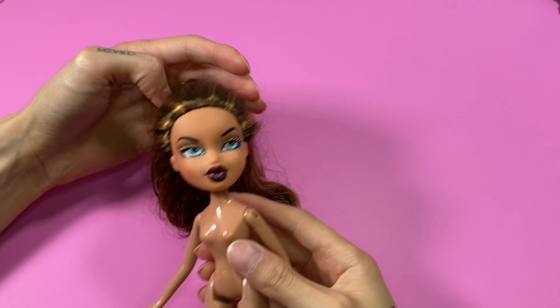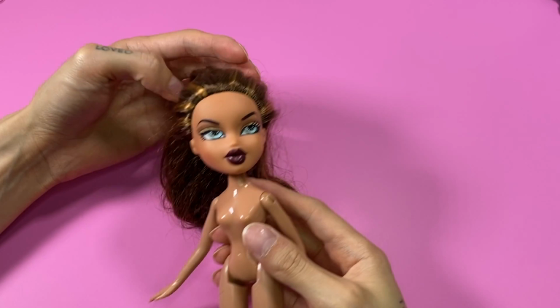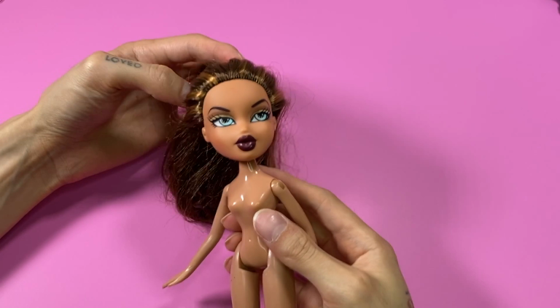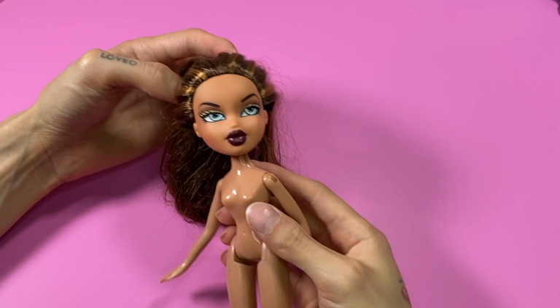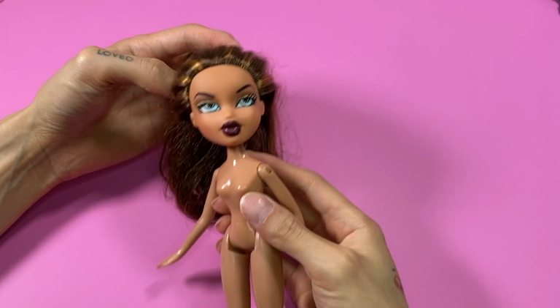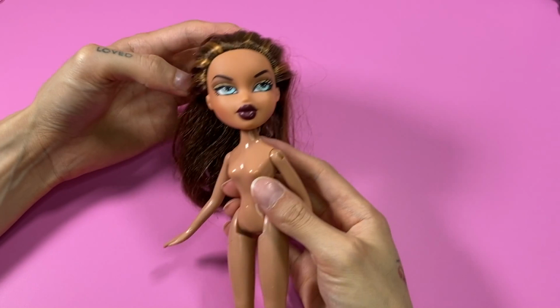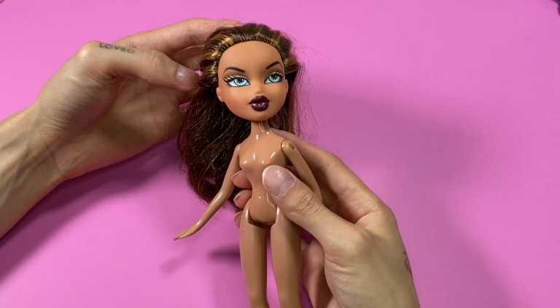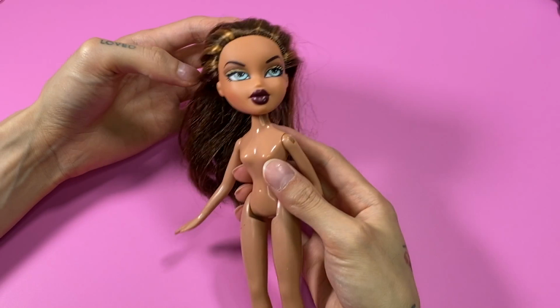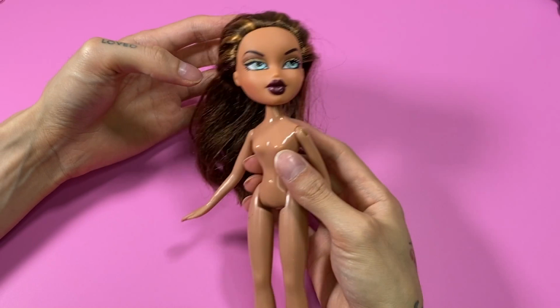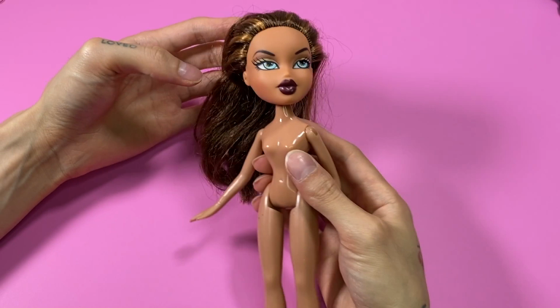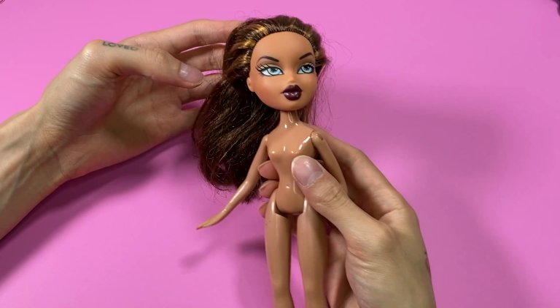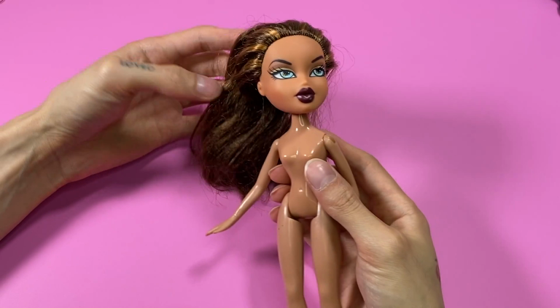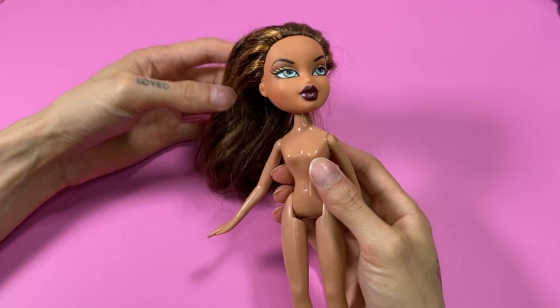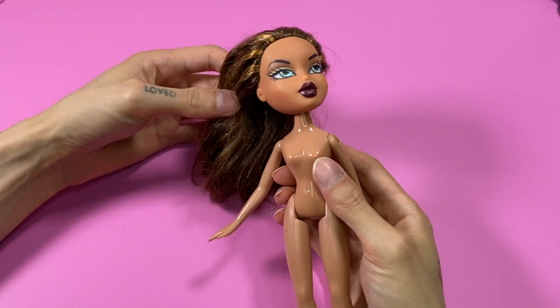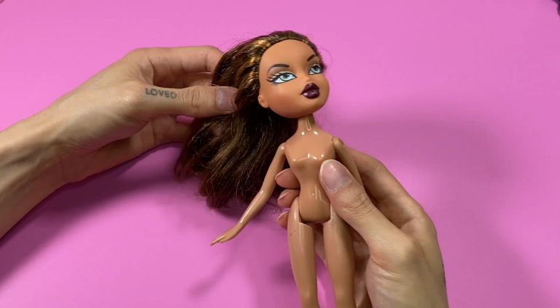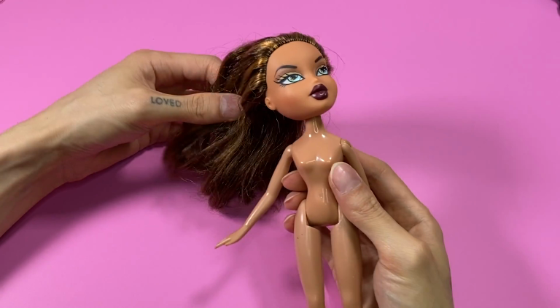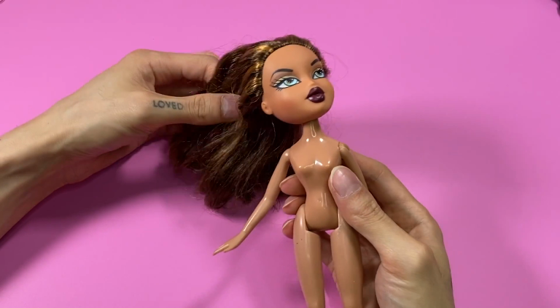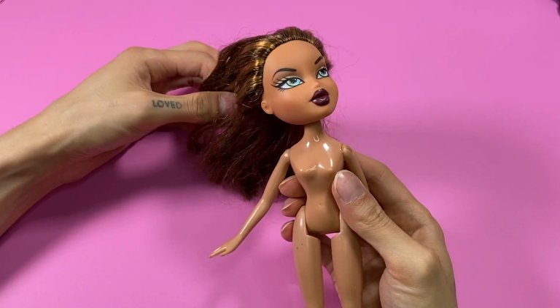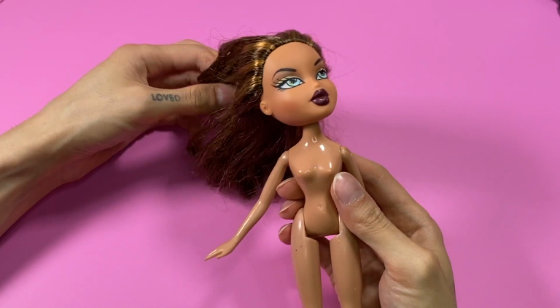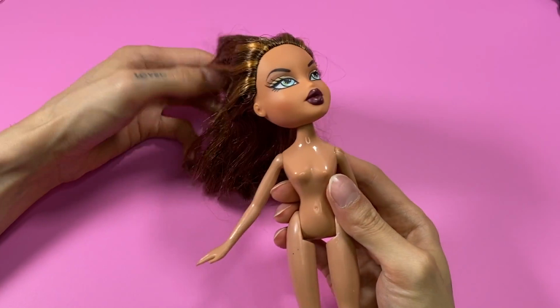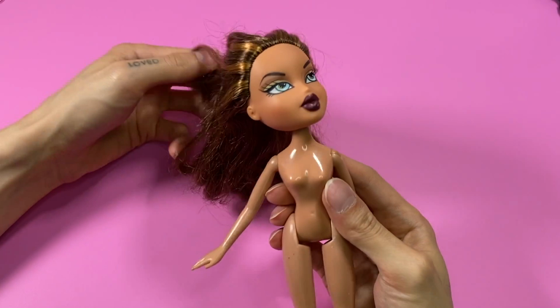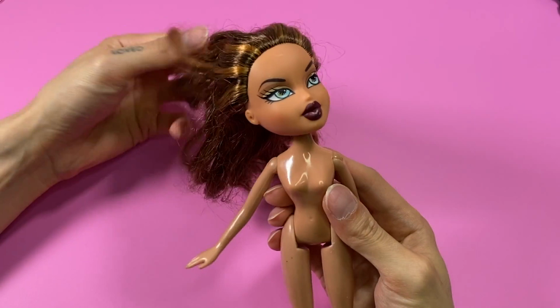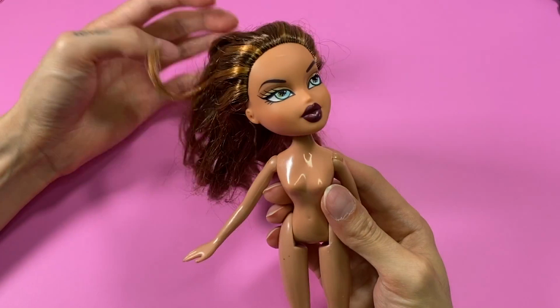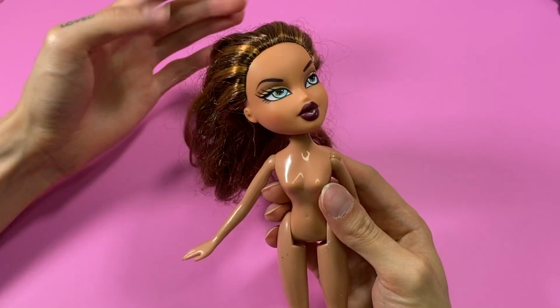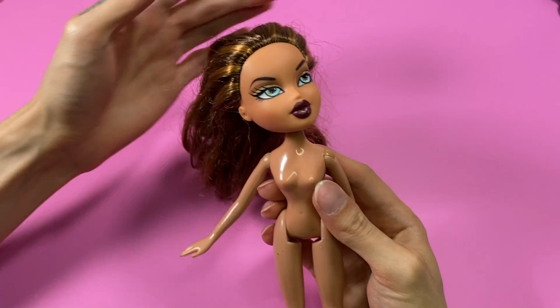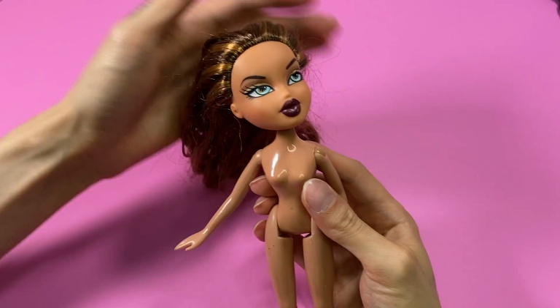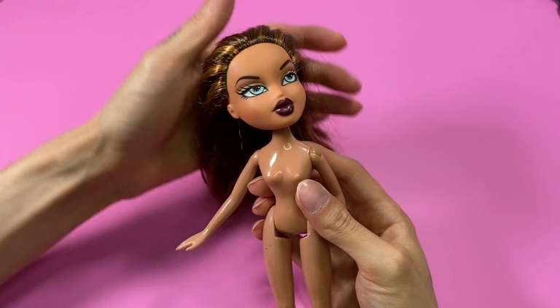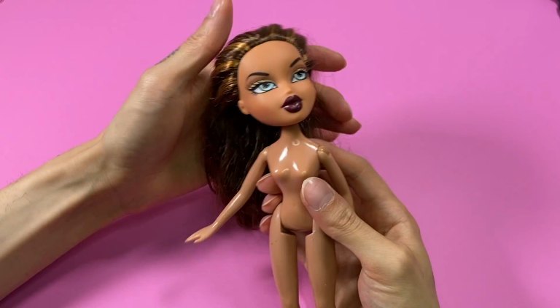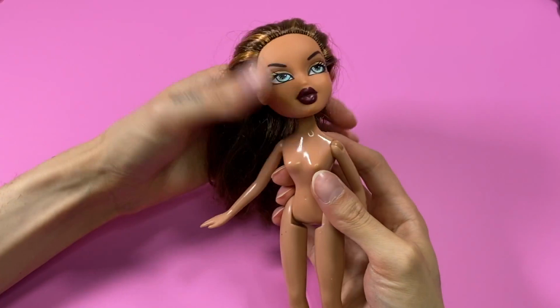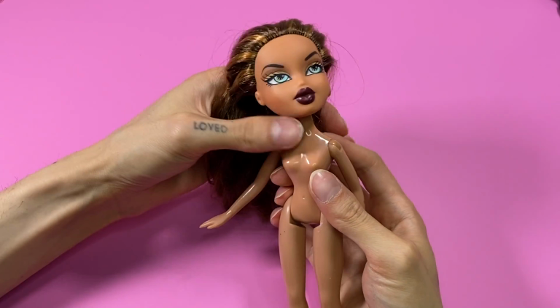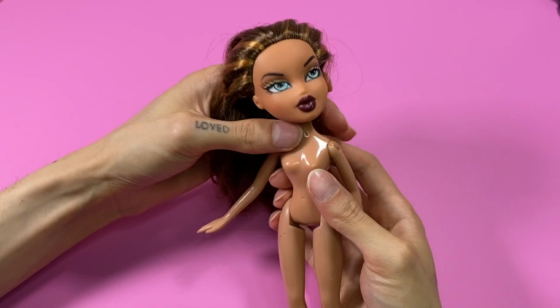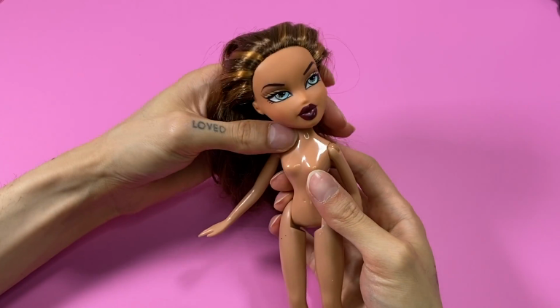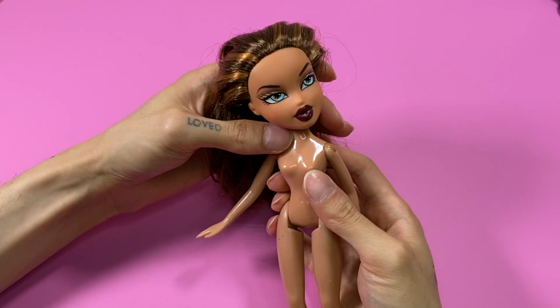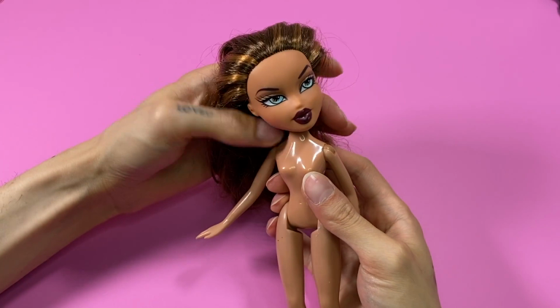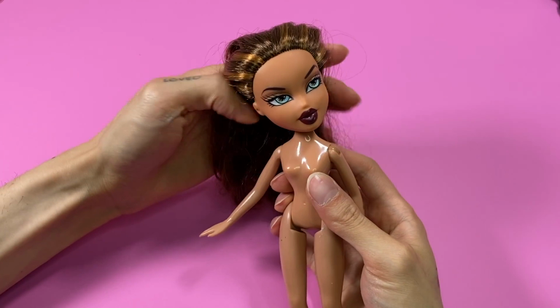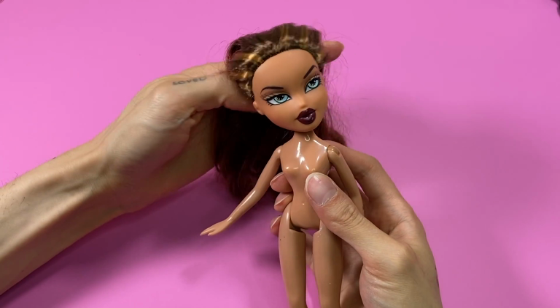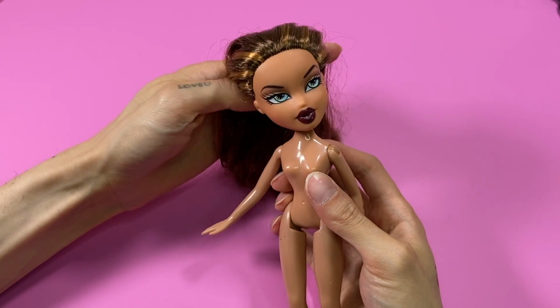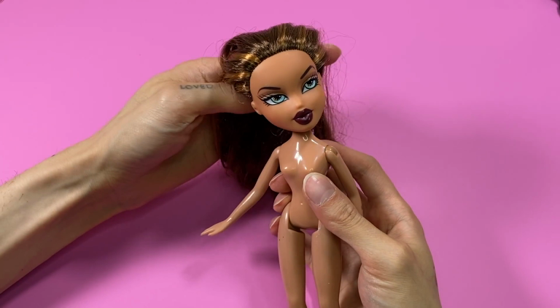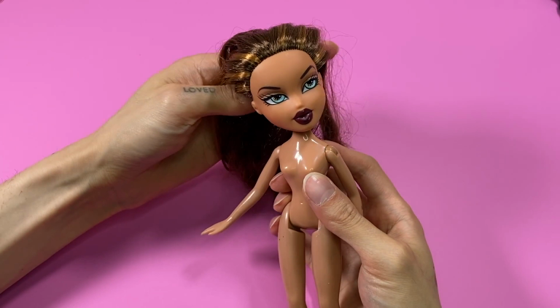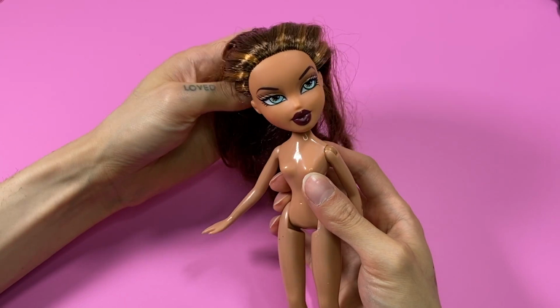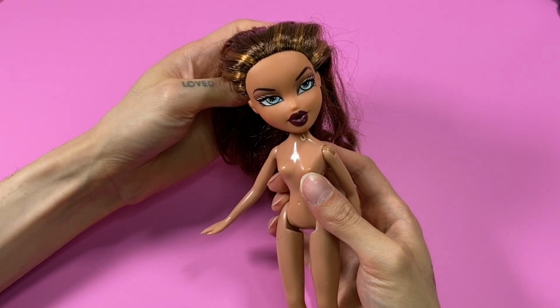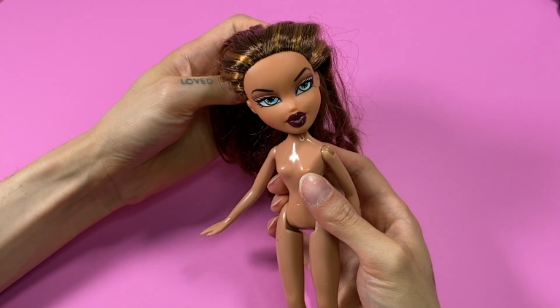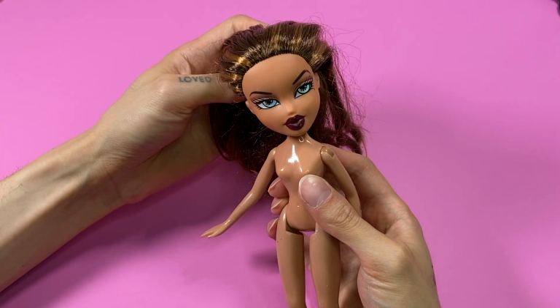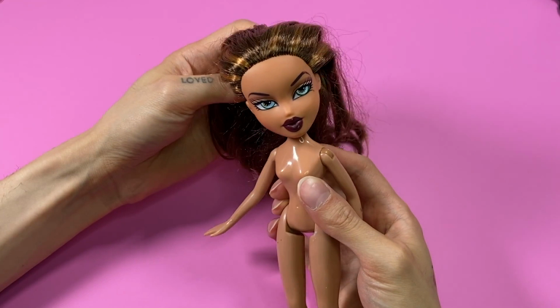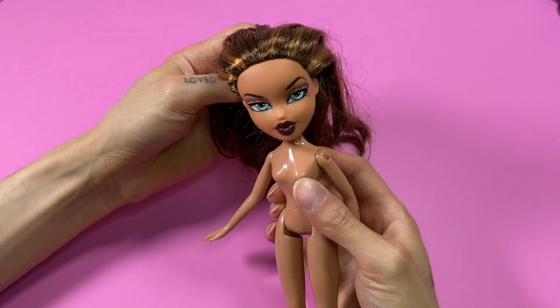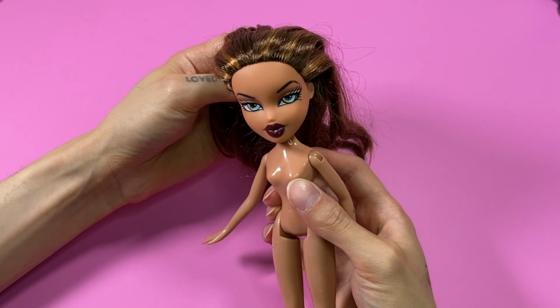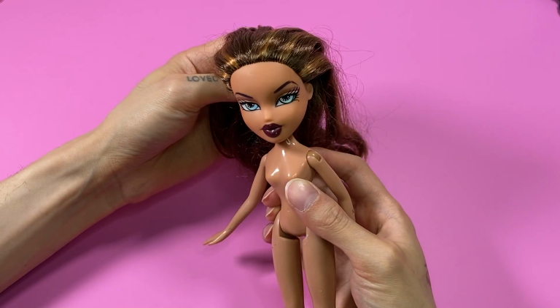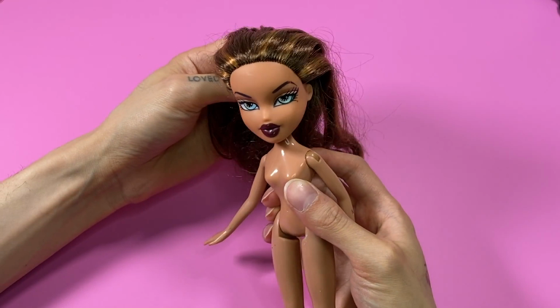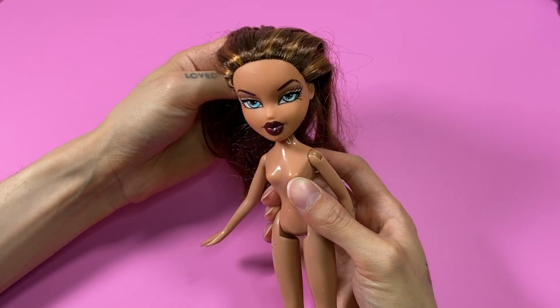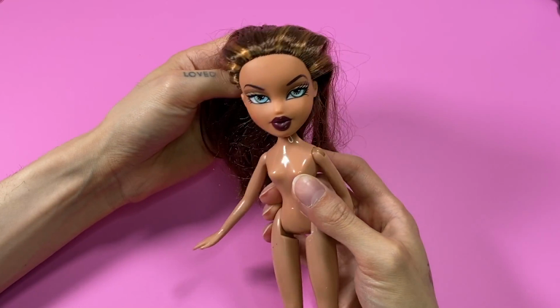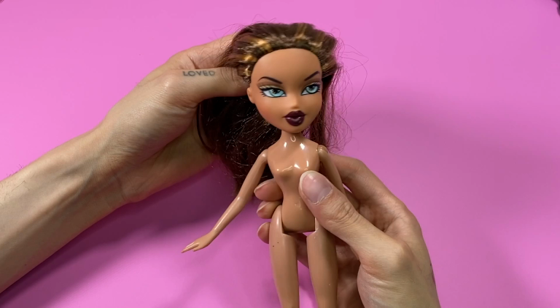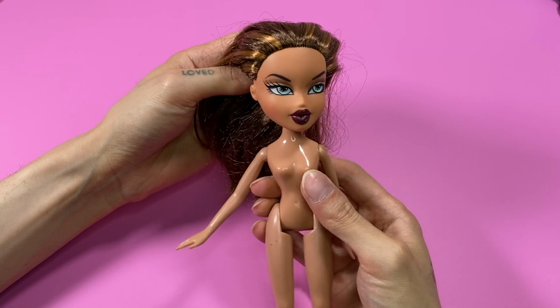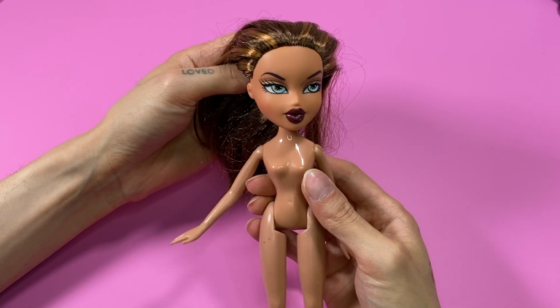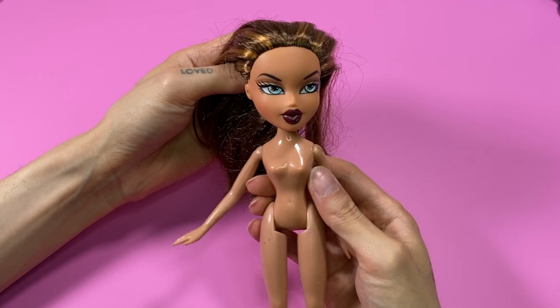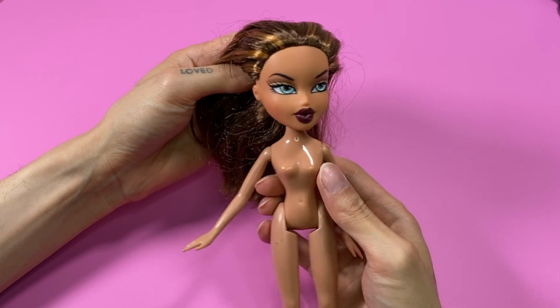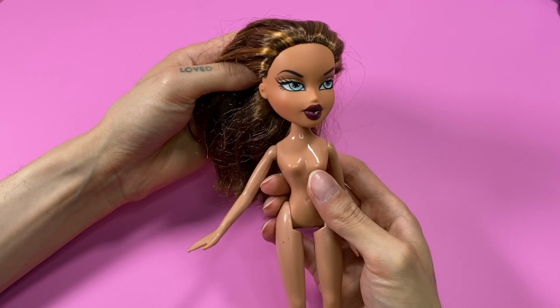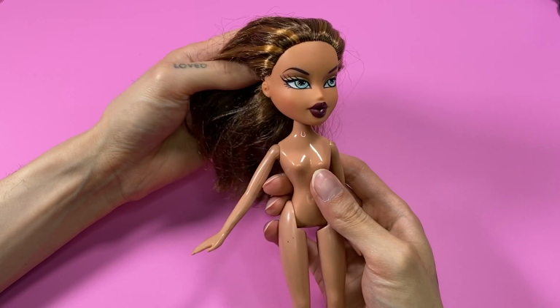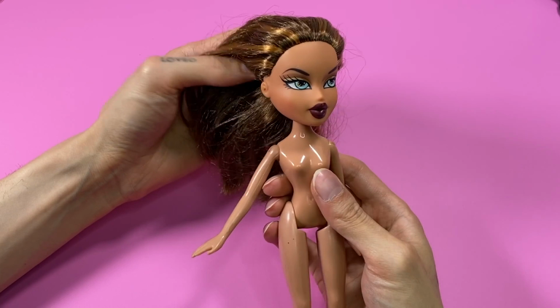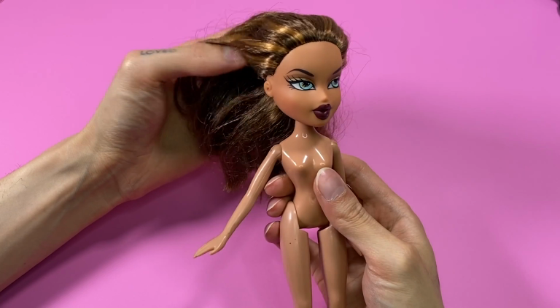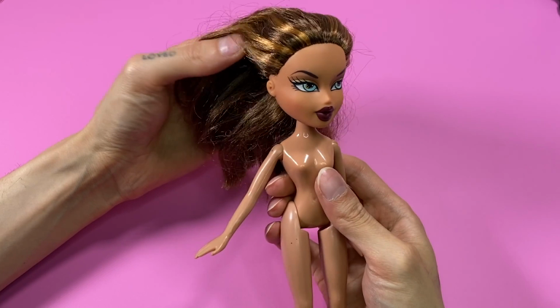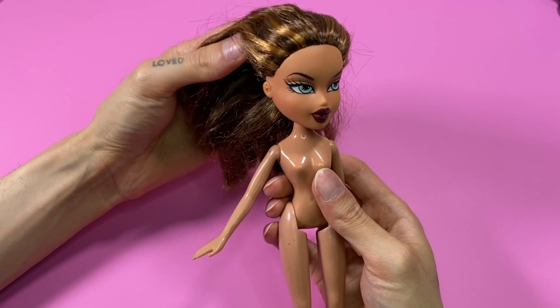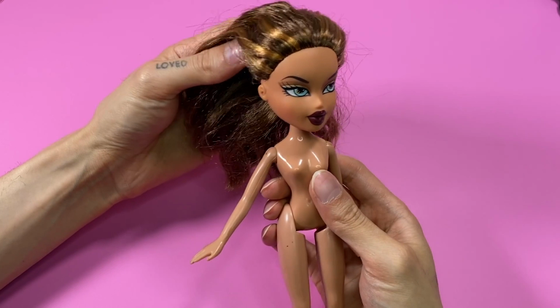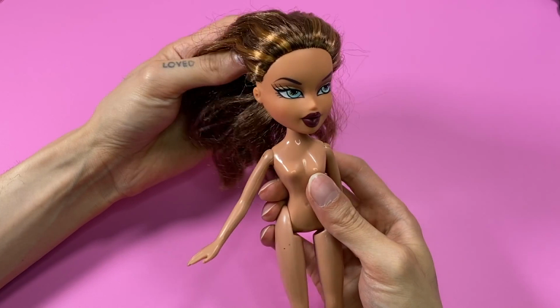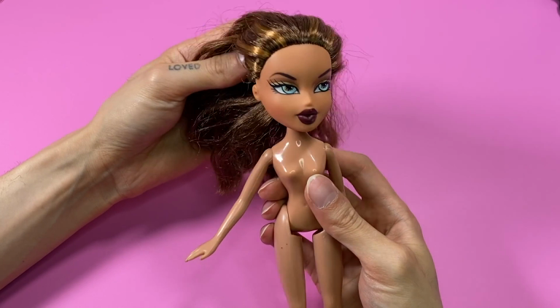What up, dolls? It is me, Chad the Diamond, and welcome to my first doll customizing video for this channel.